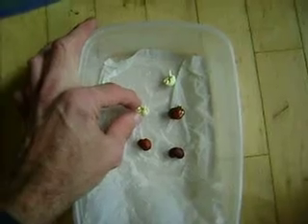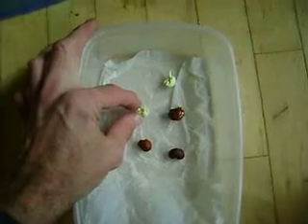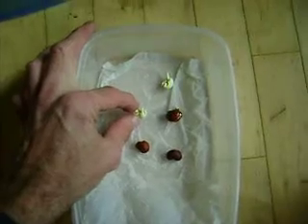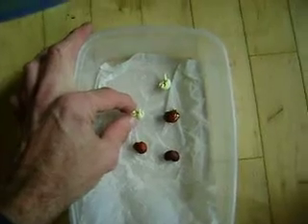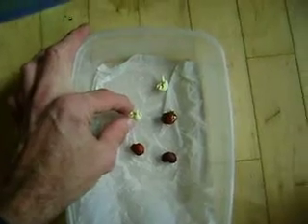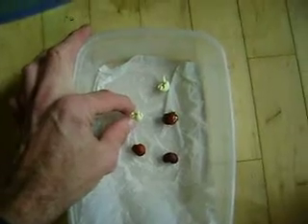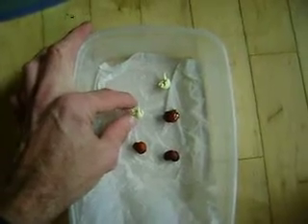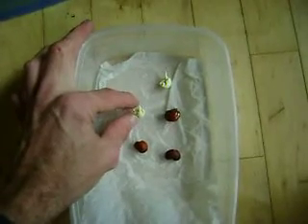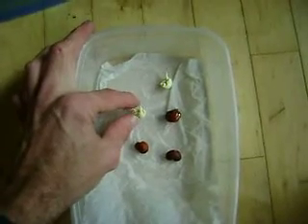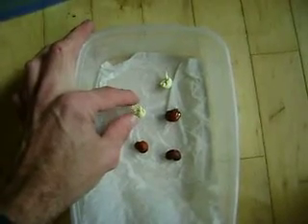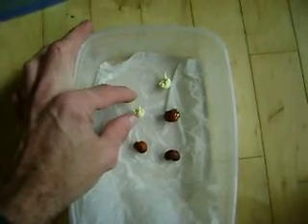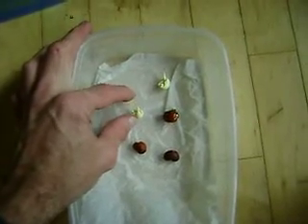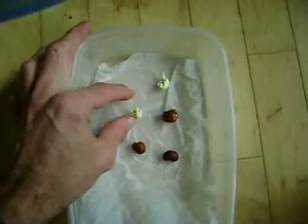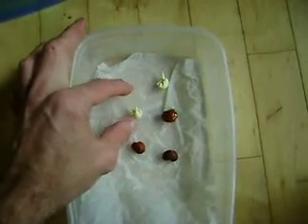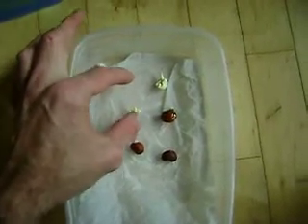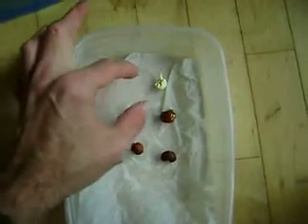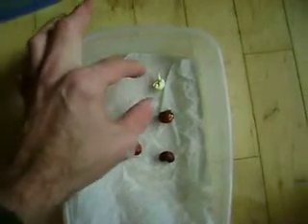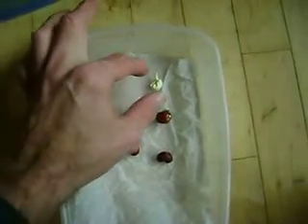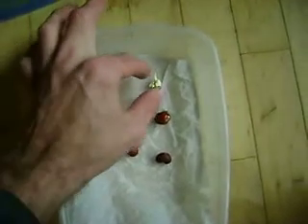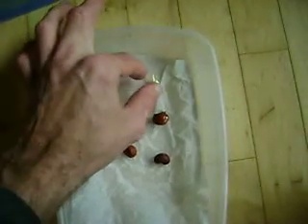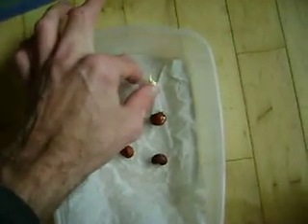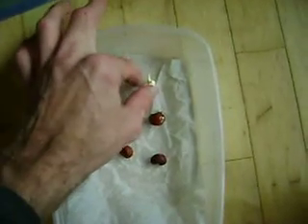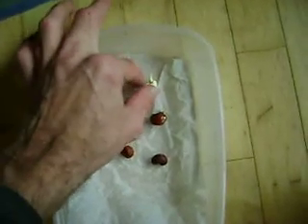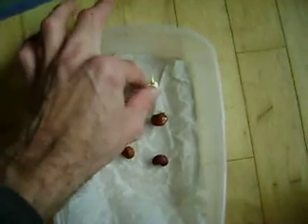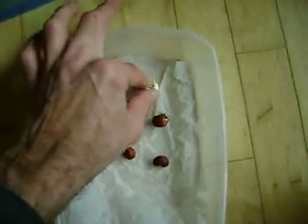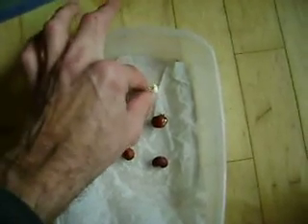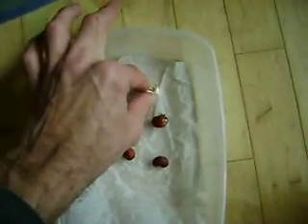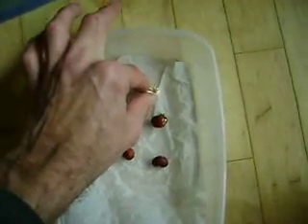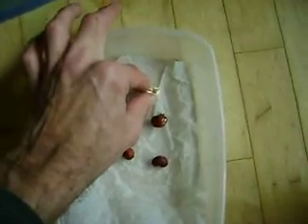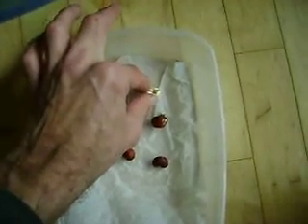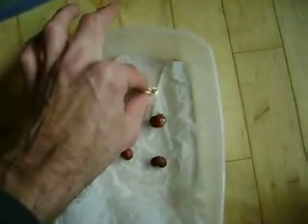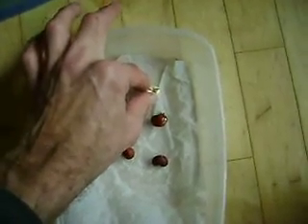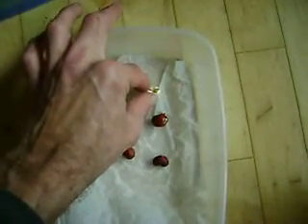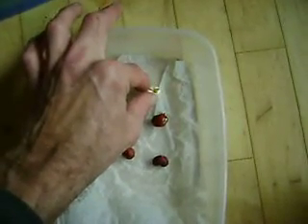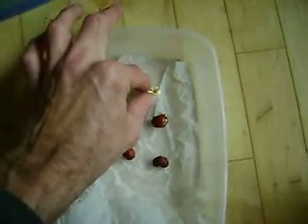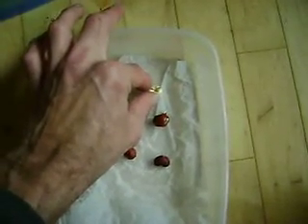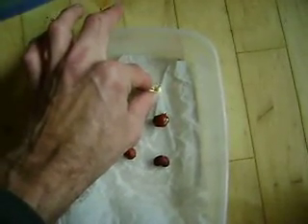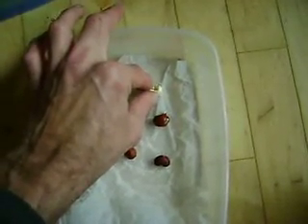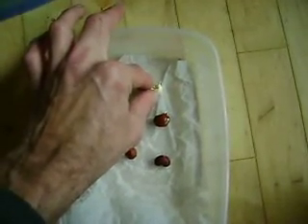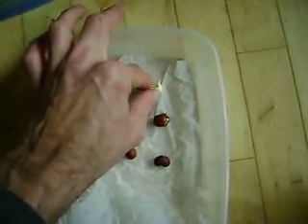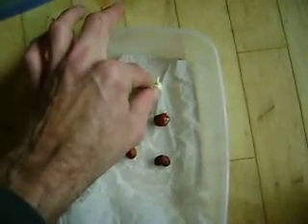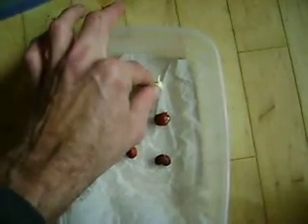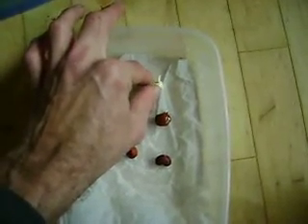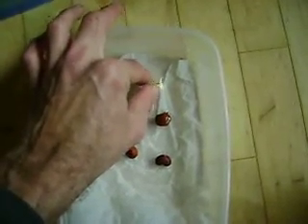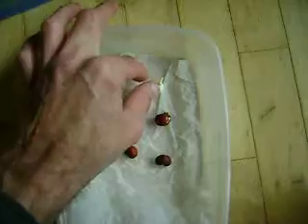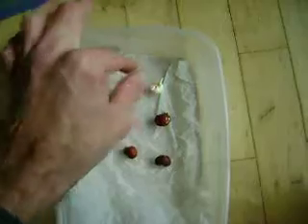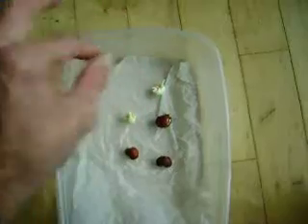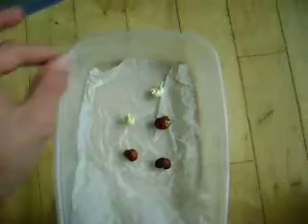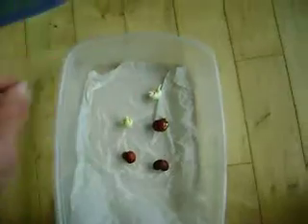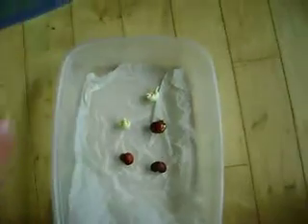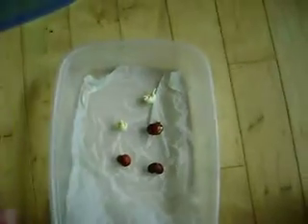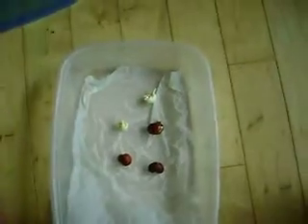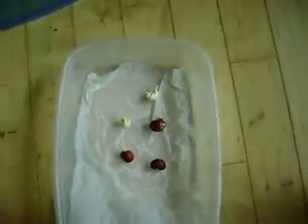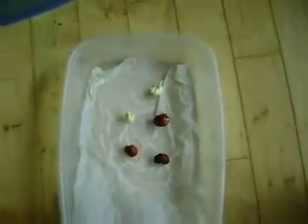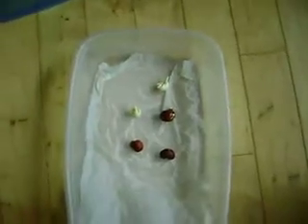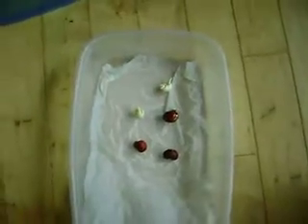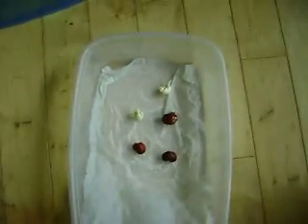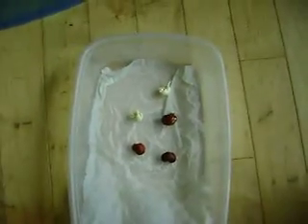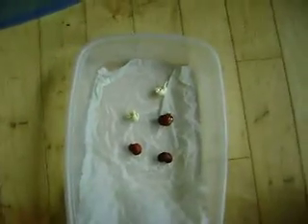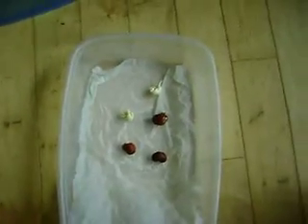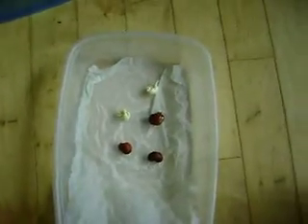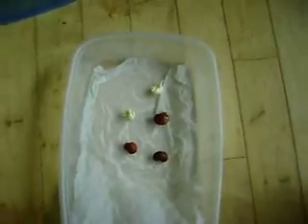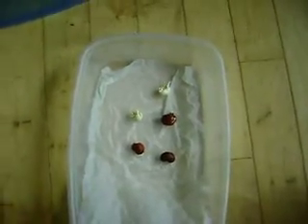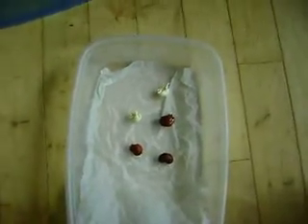So now we'll see if that has any effect once I put them in the dirt.